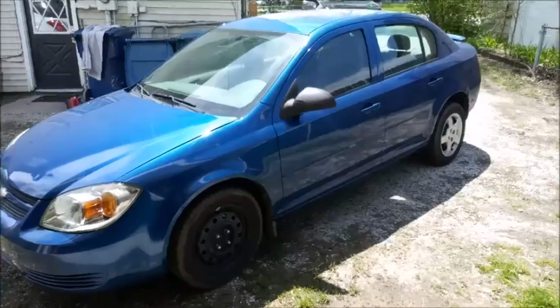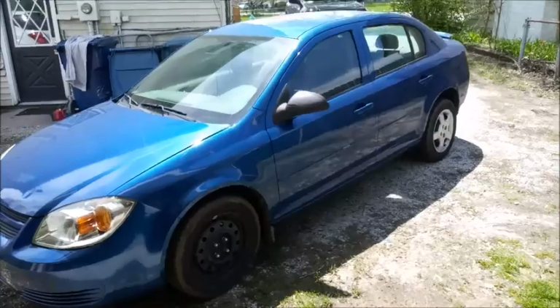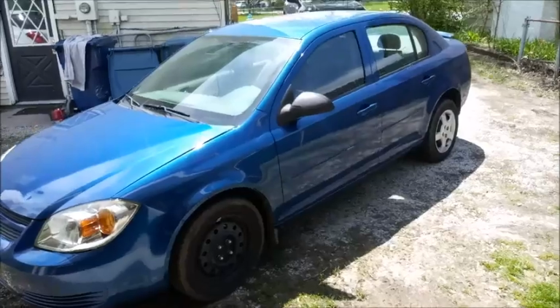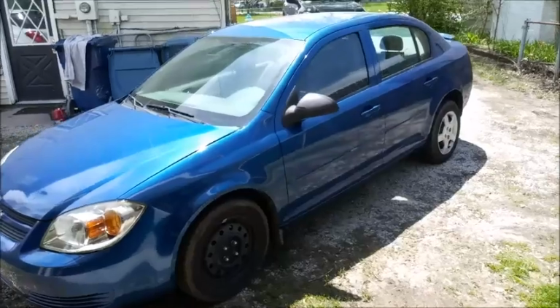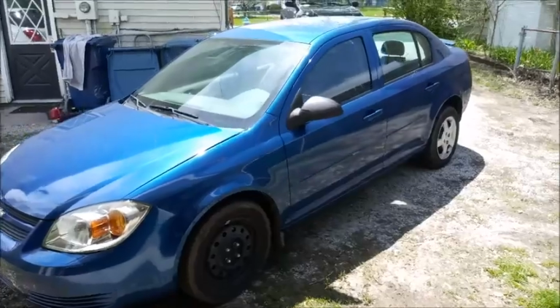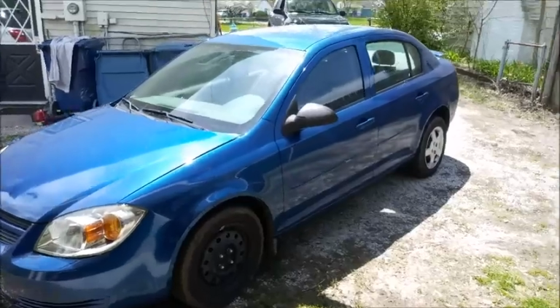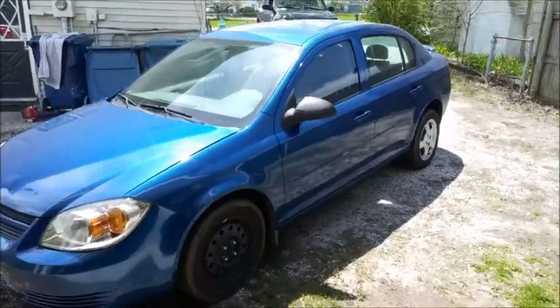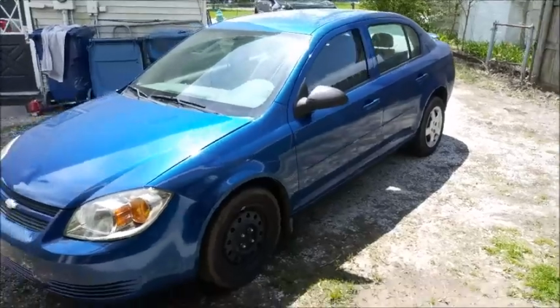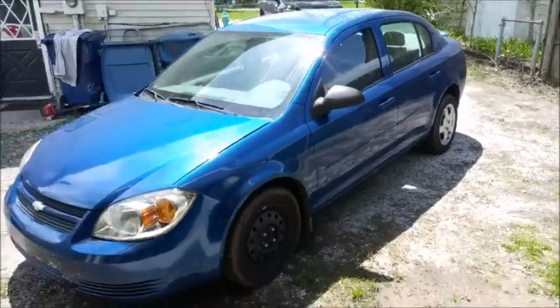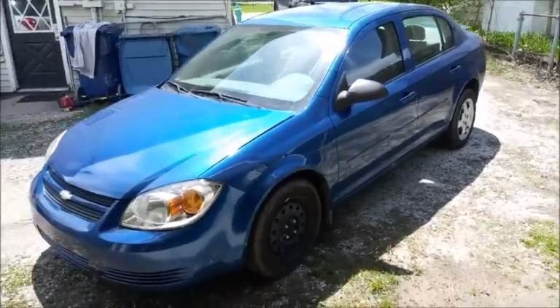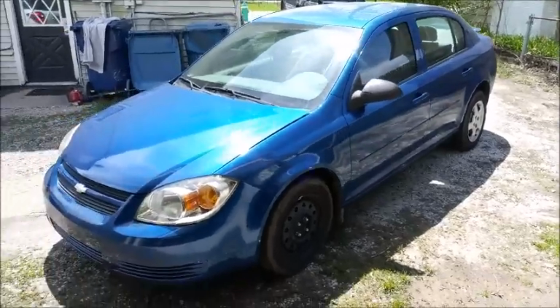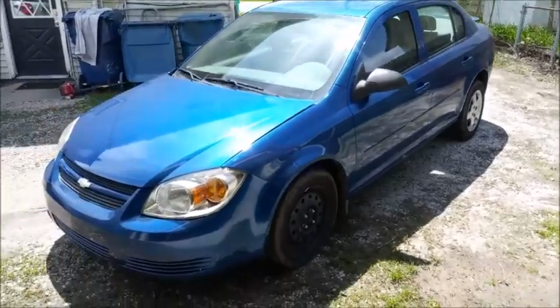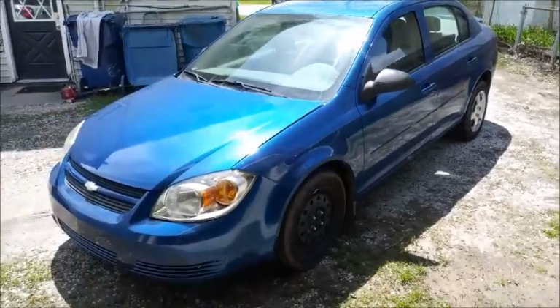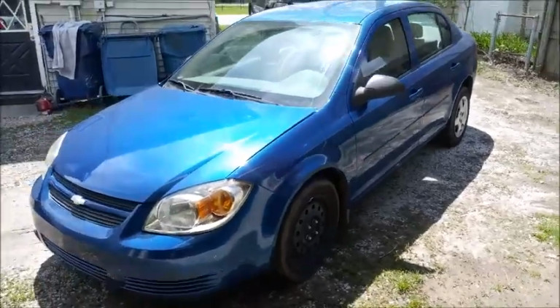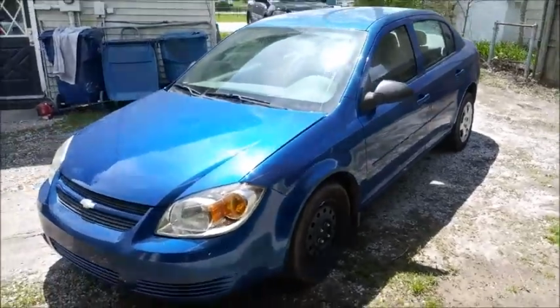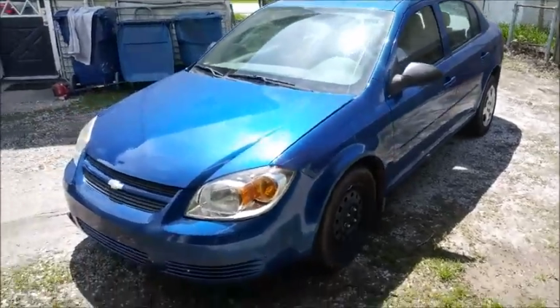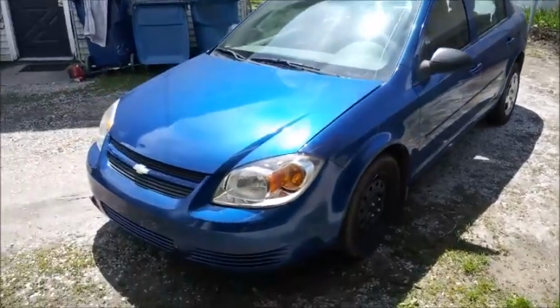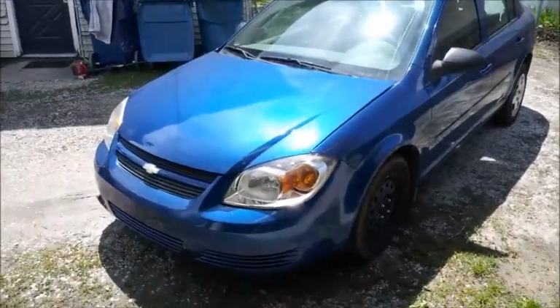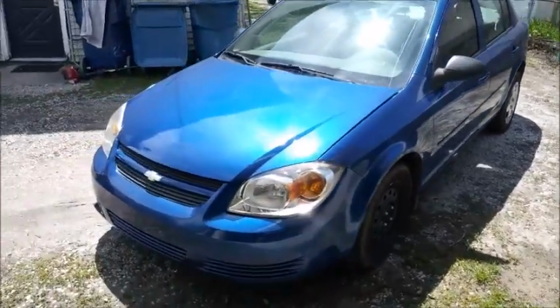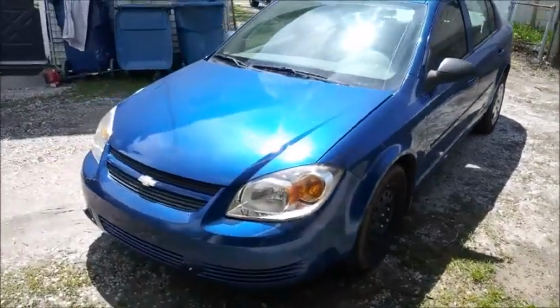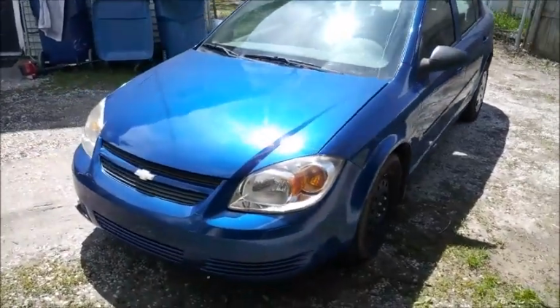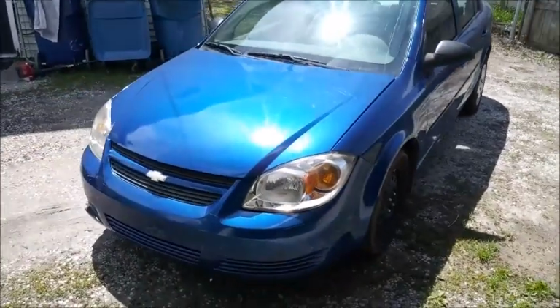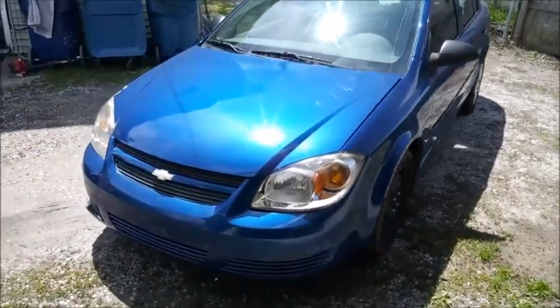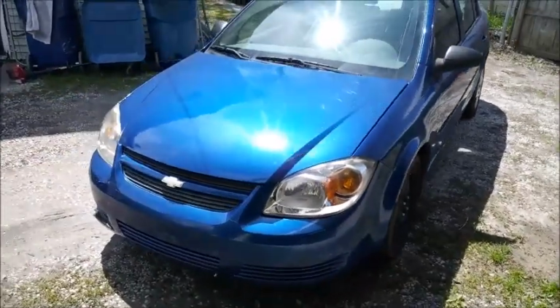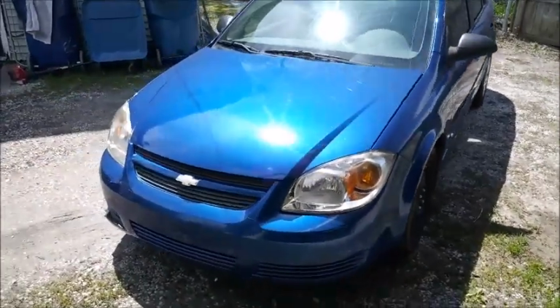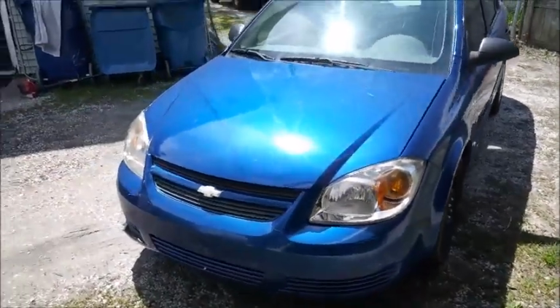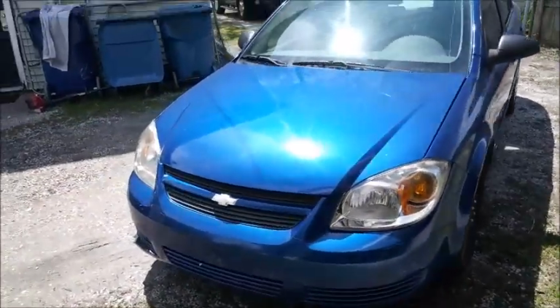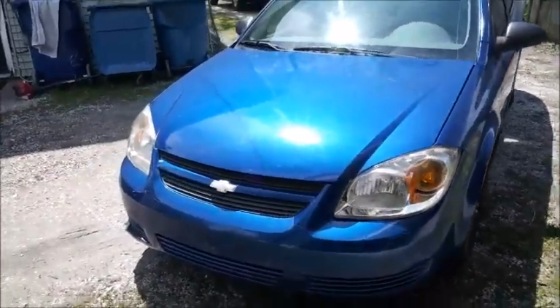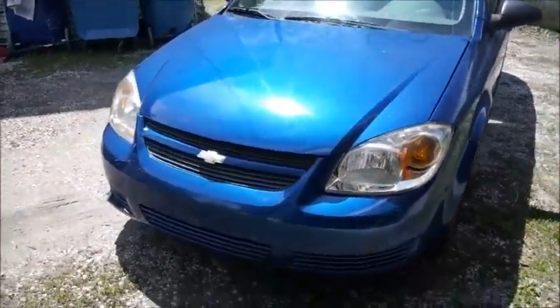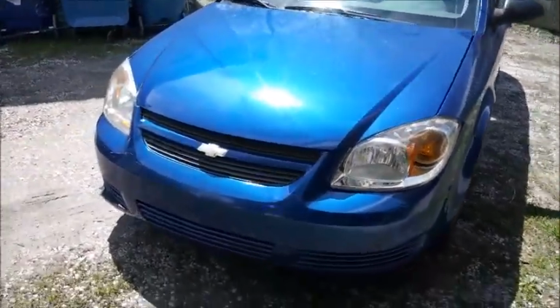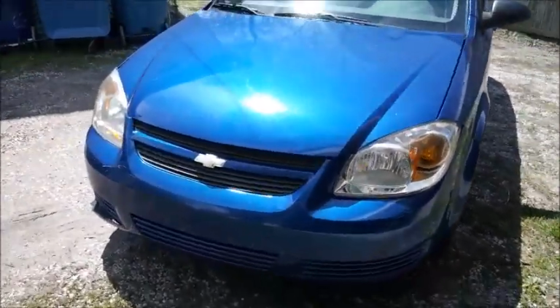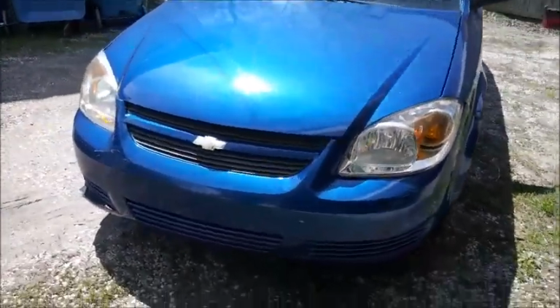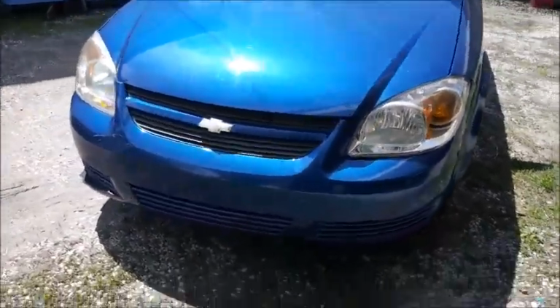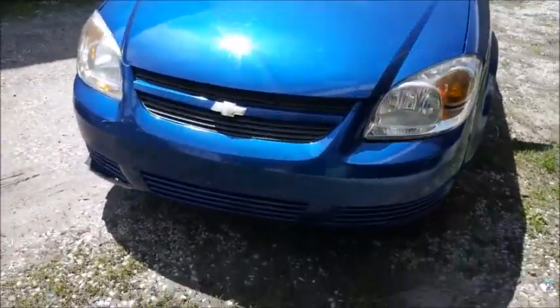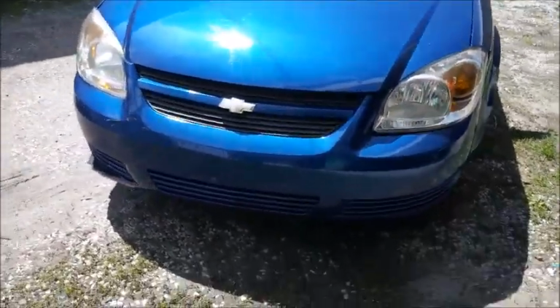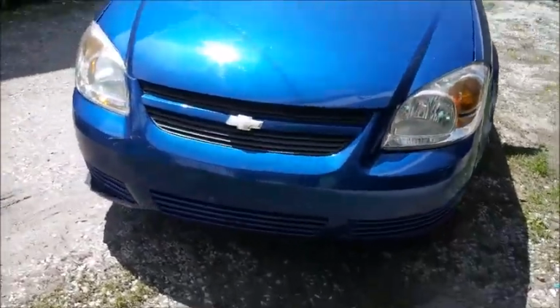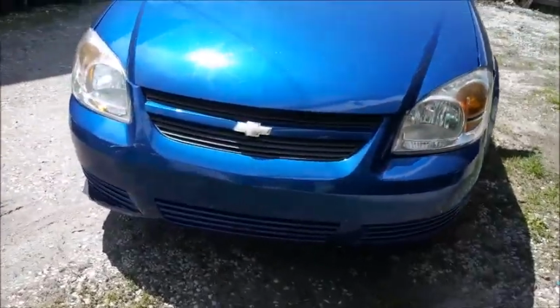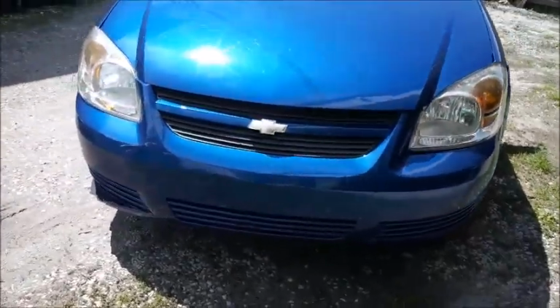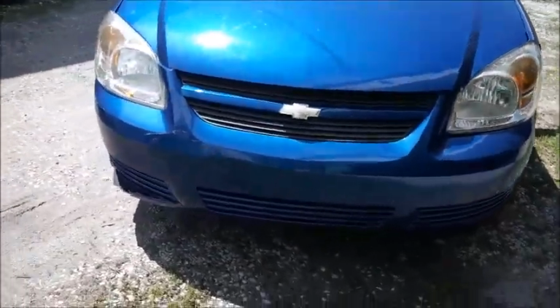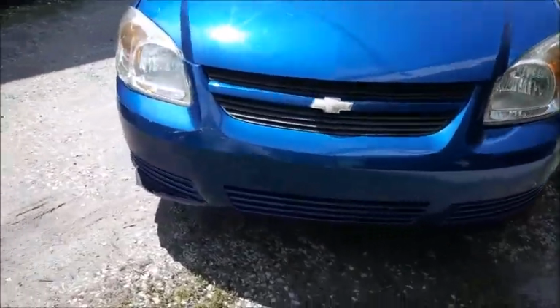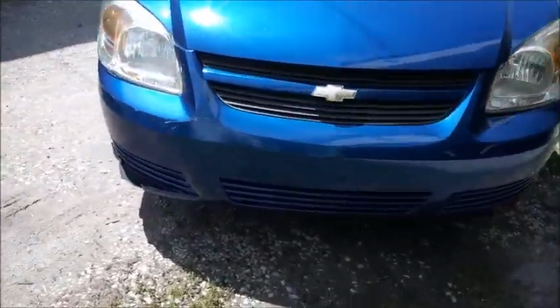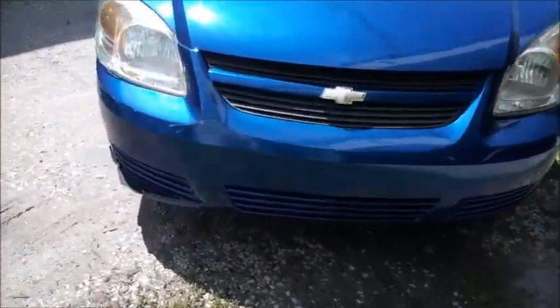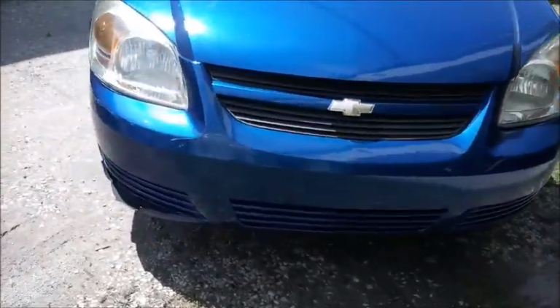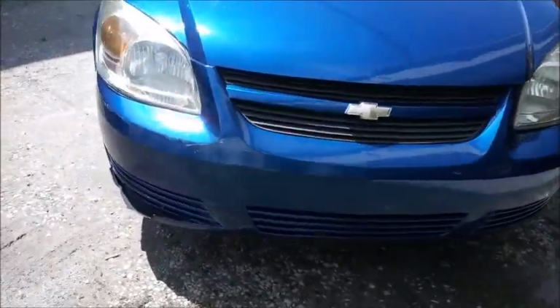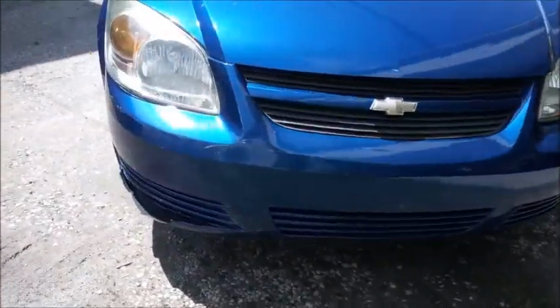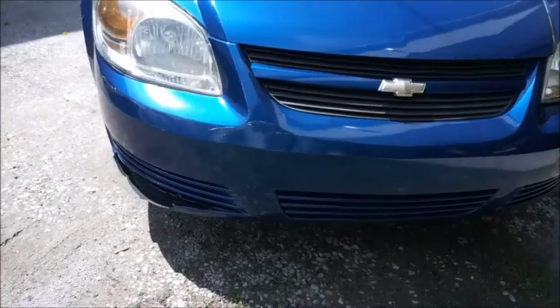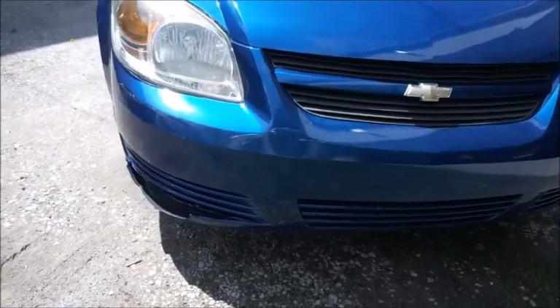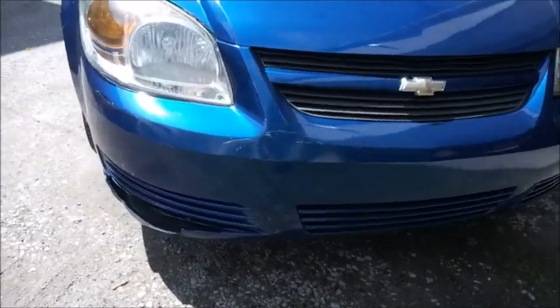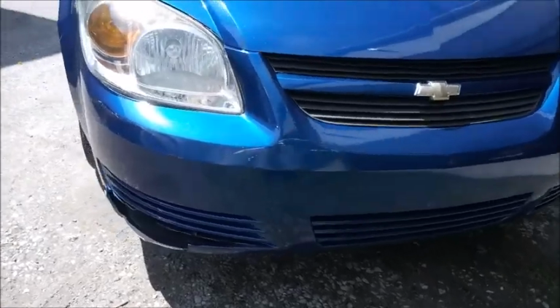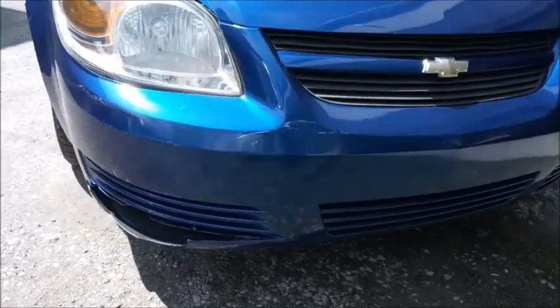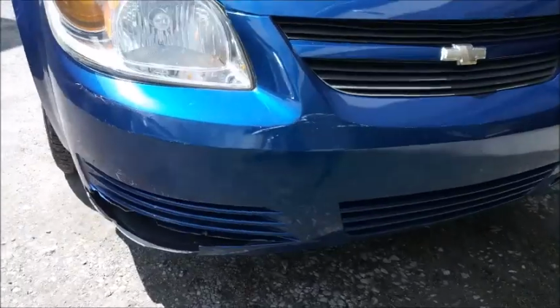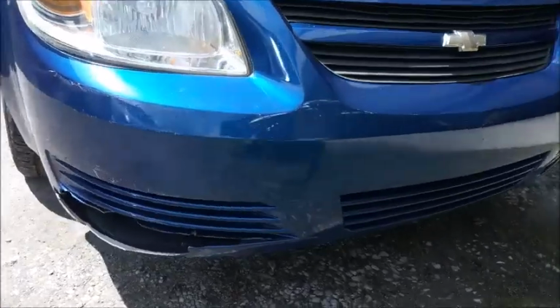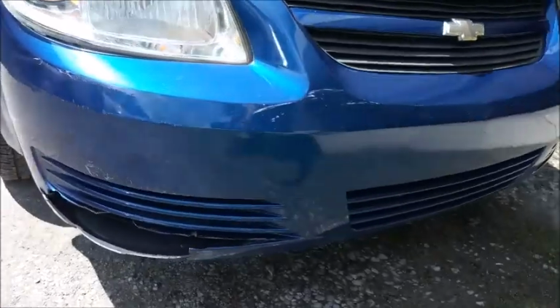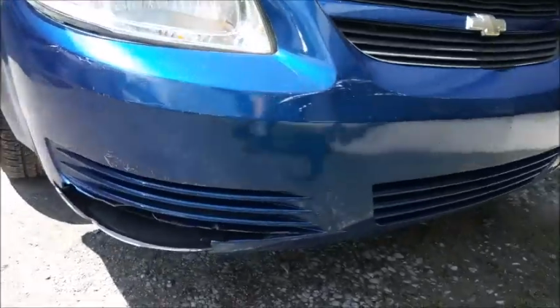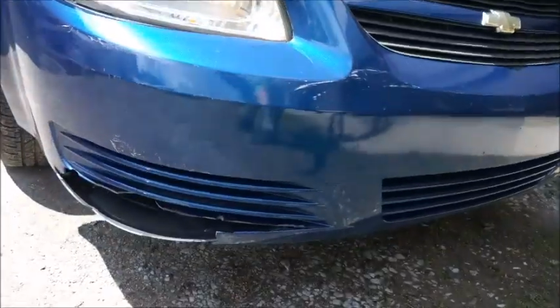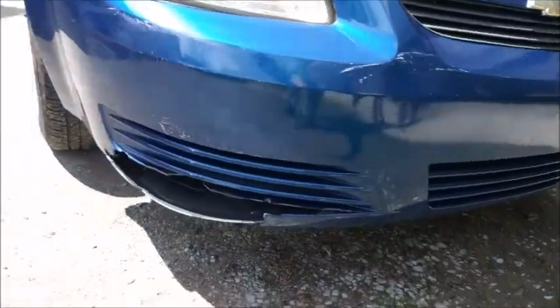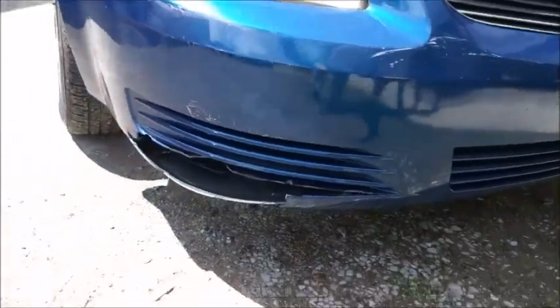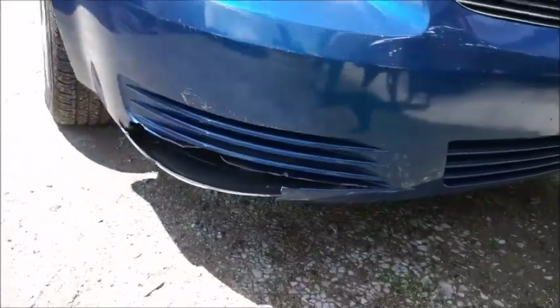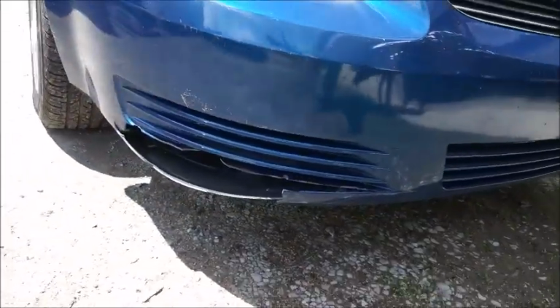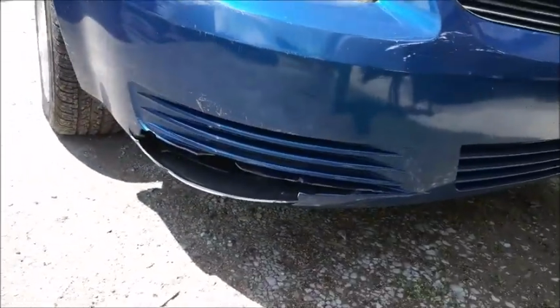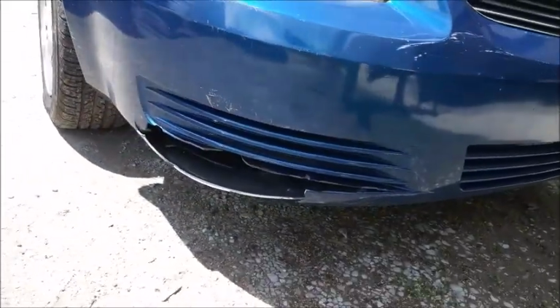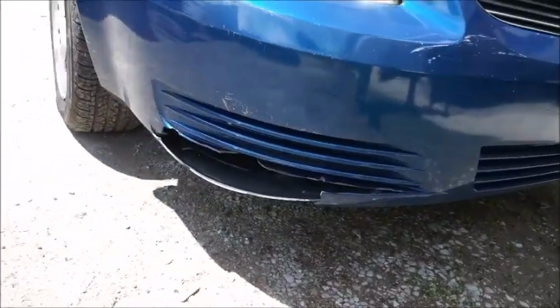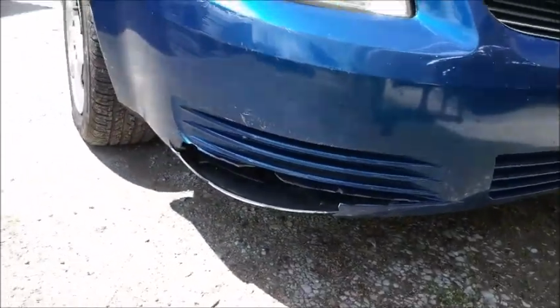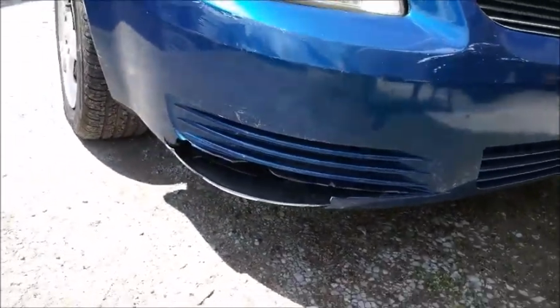Alright, this is Cricut — a 2005 Chevy Cobalt. Damage right there.